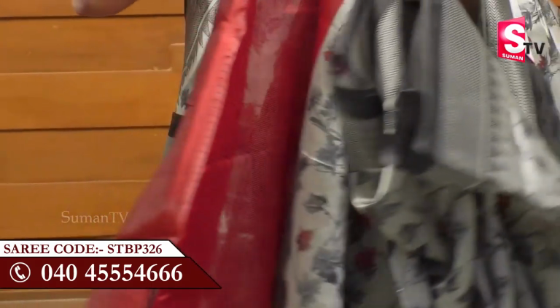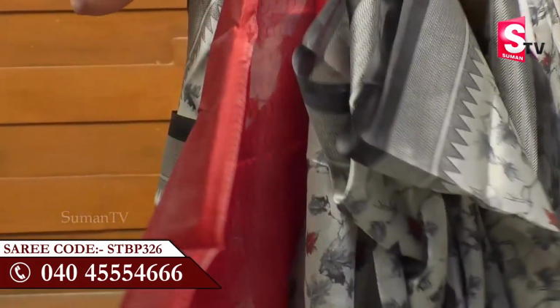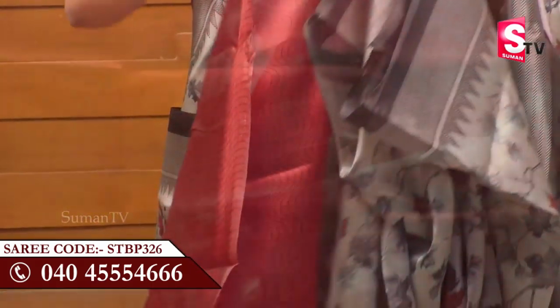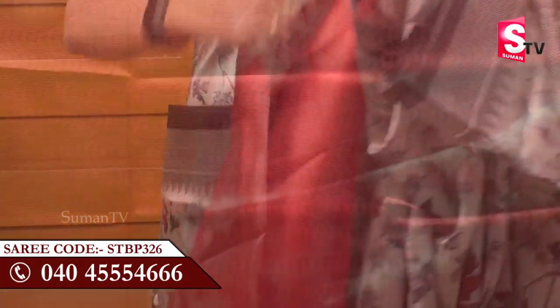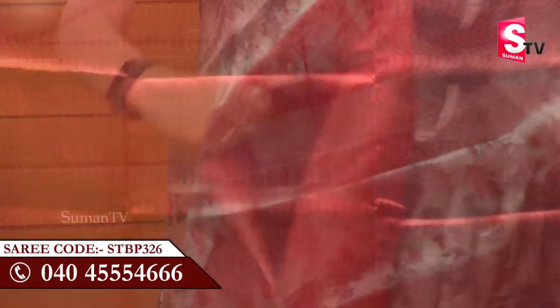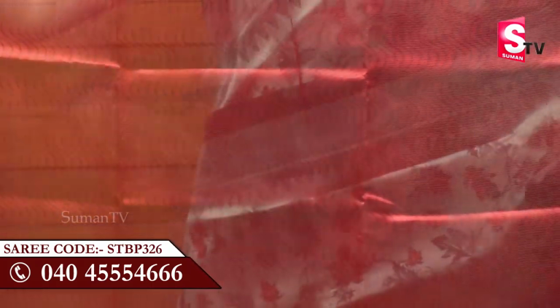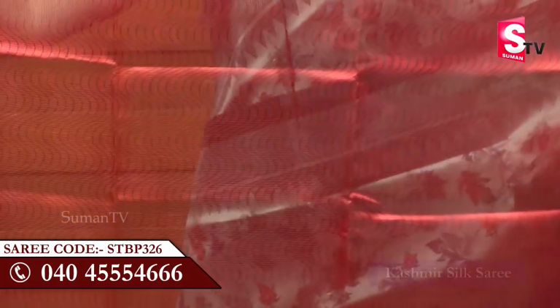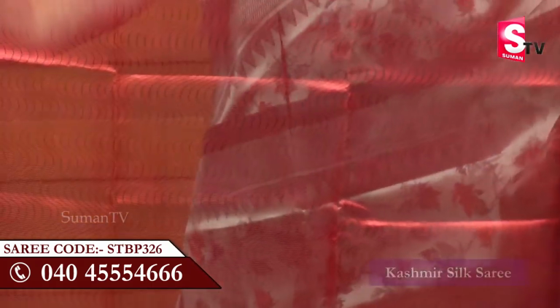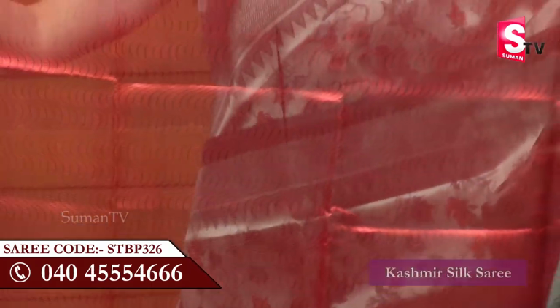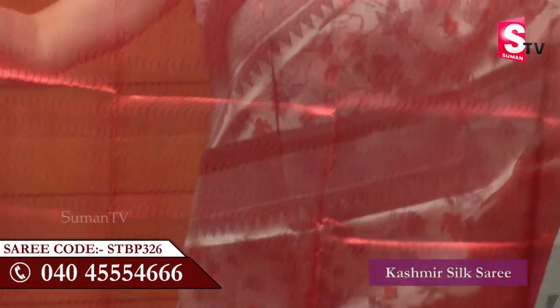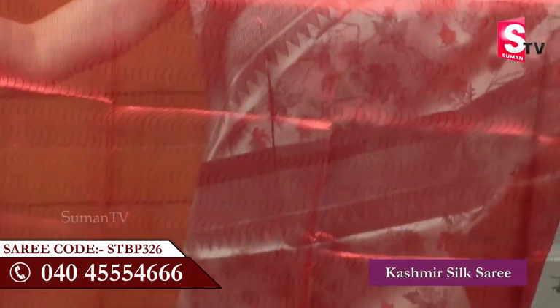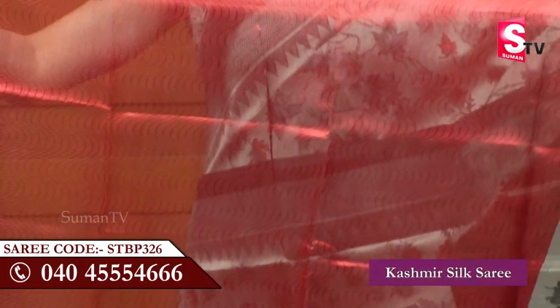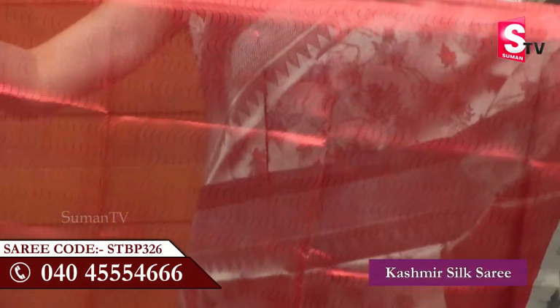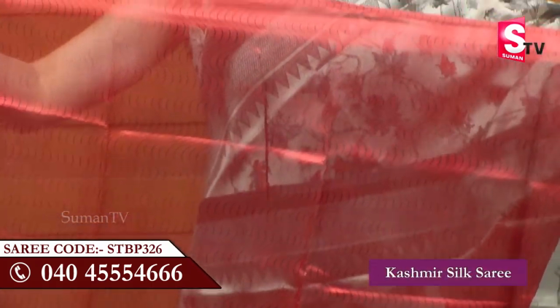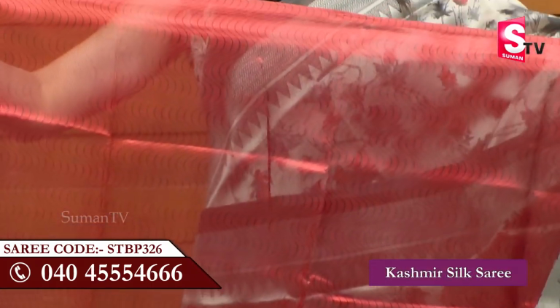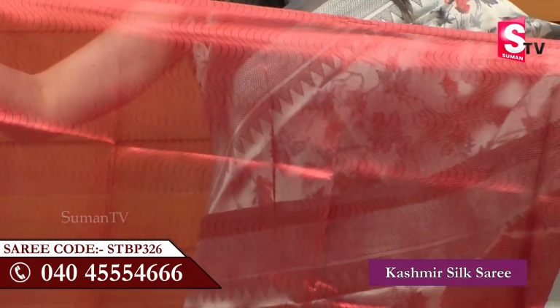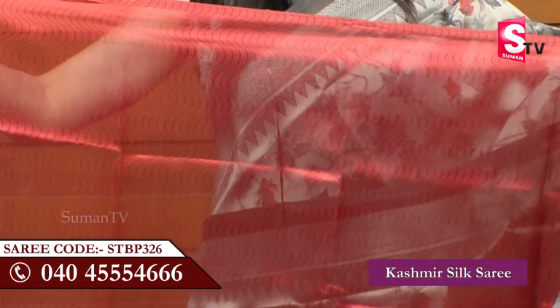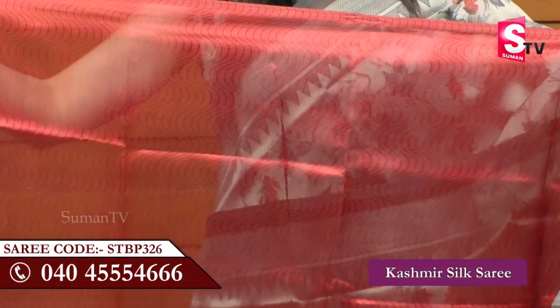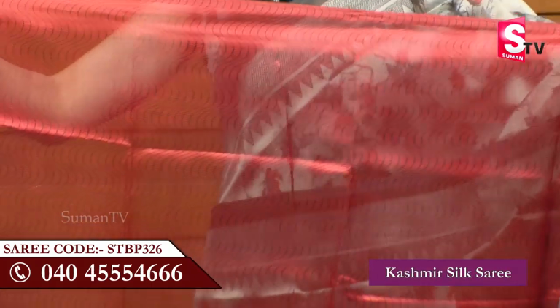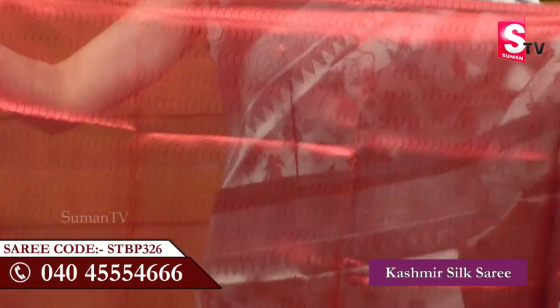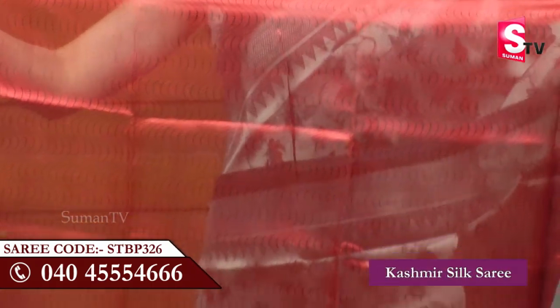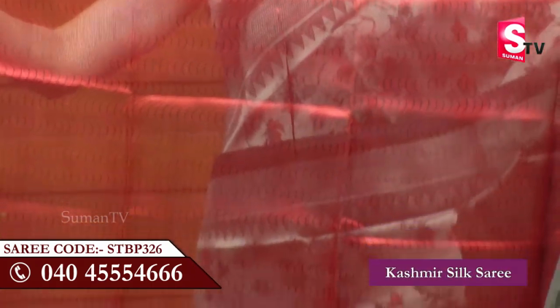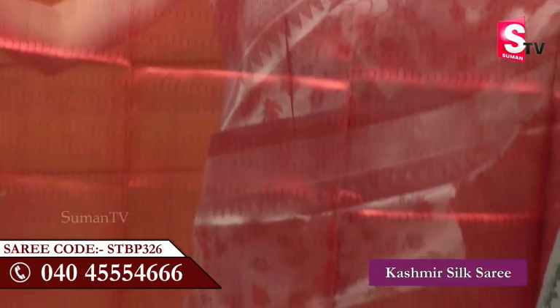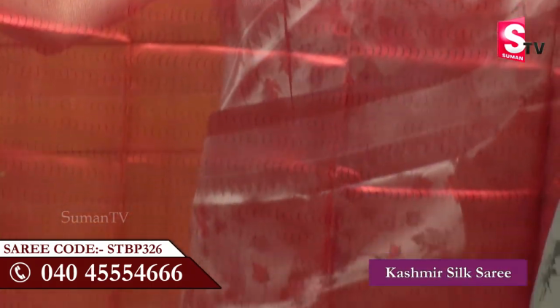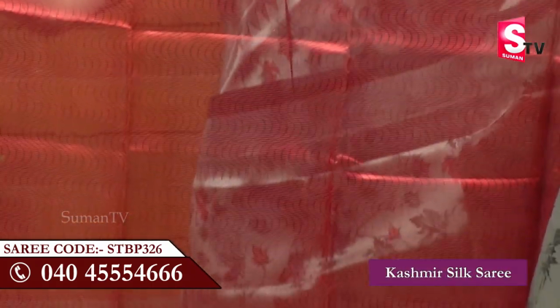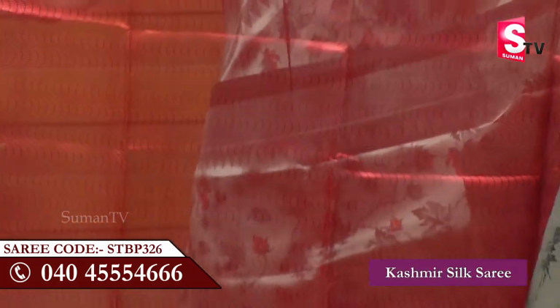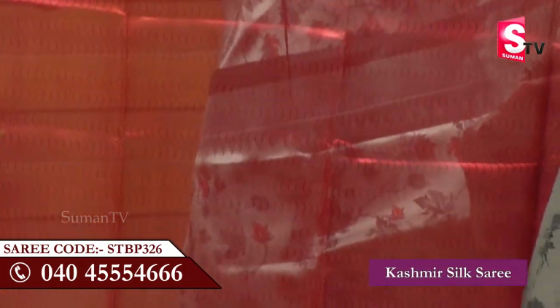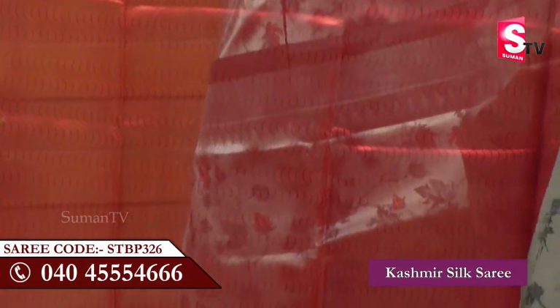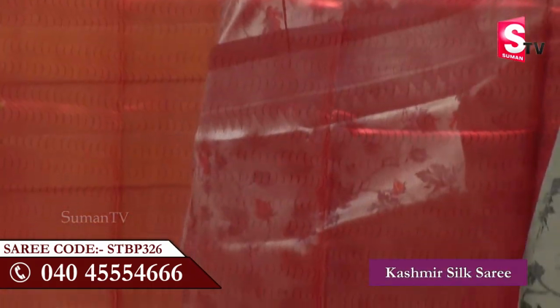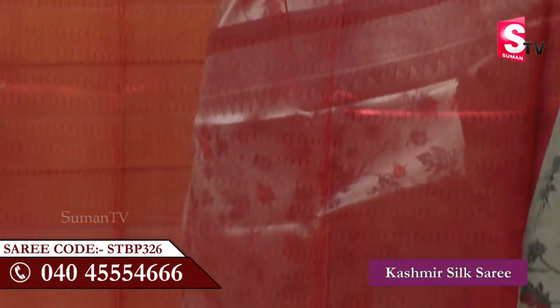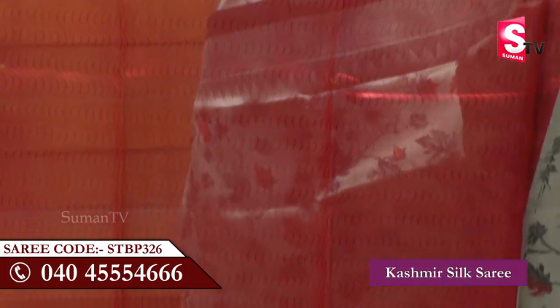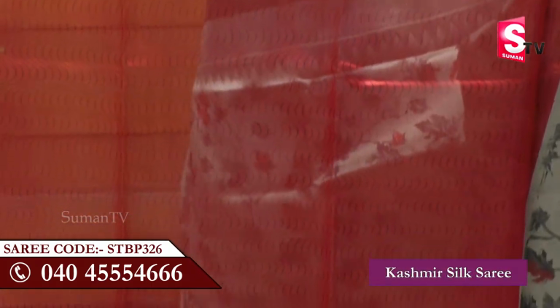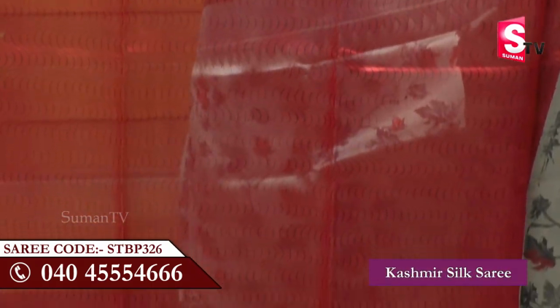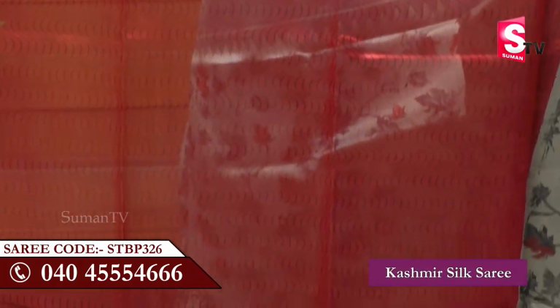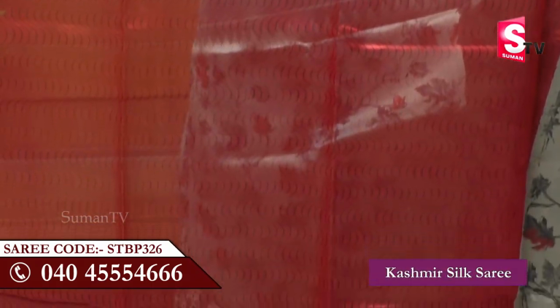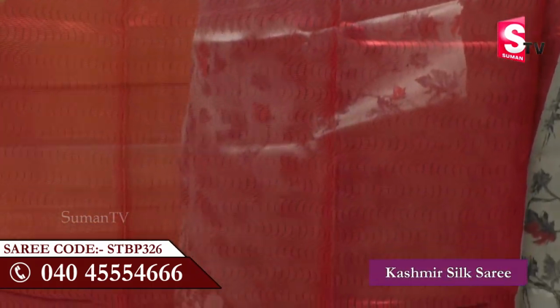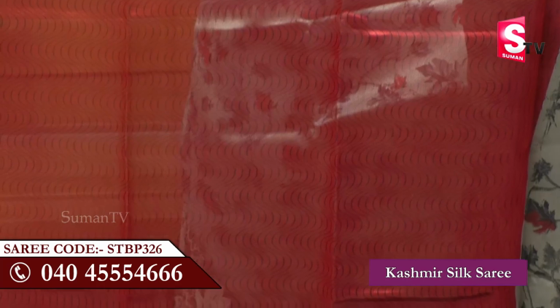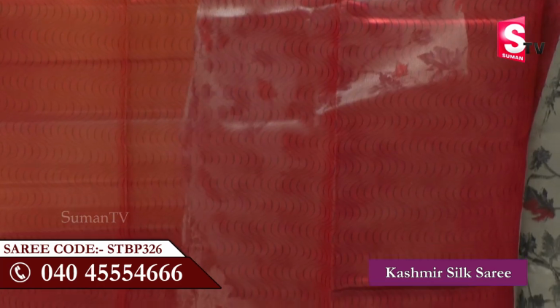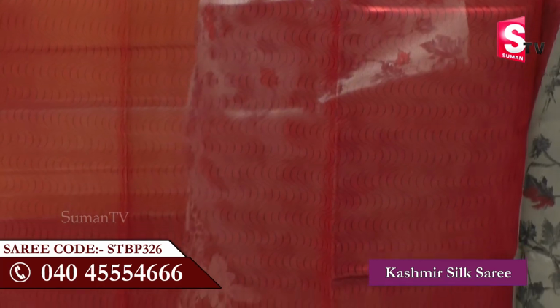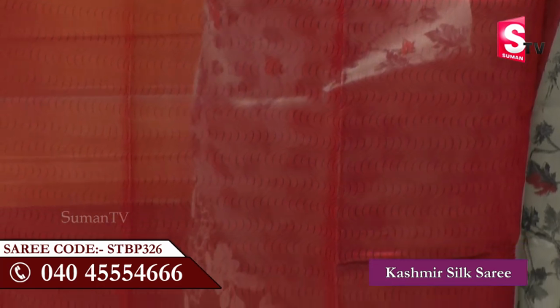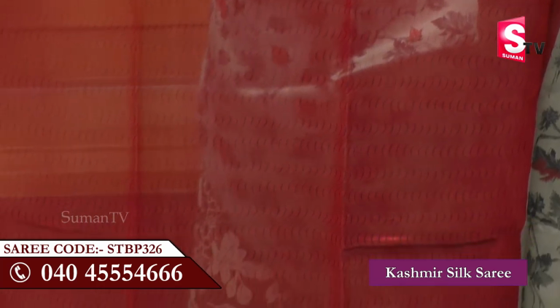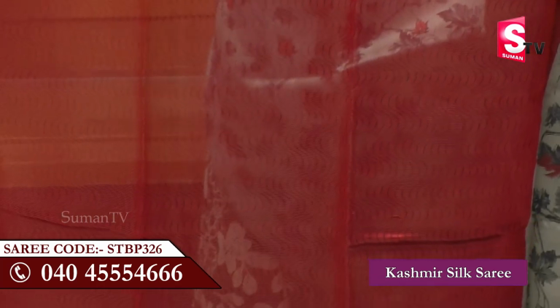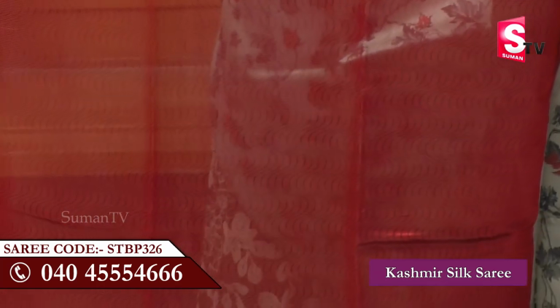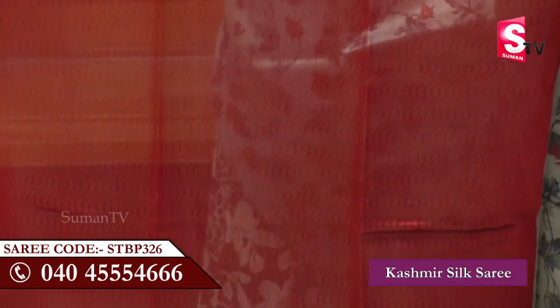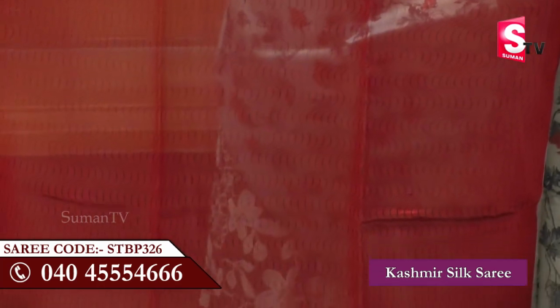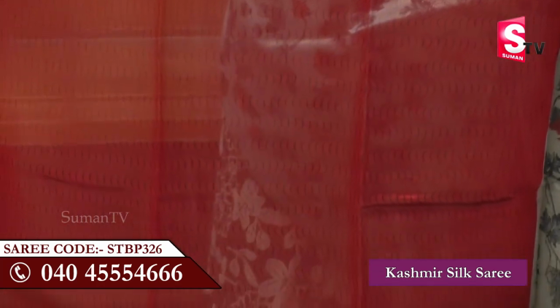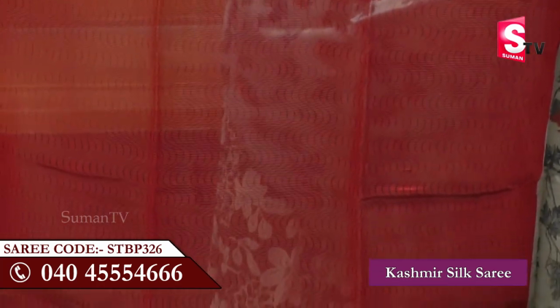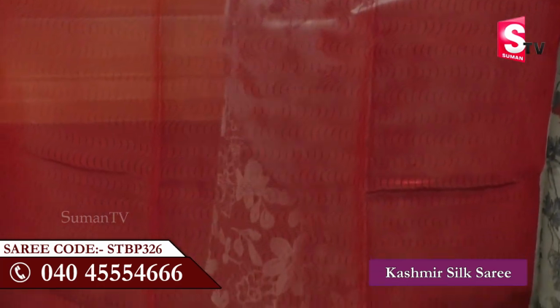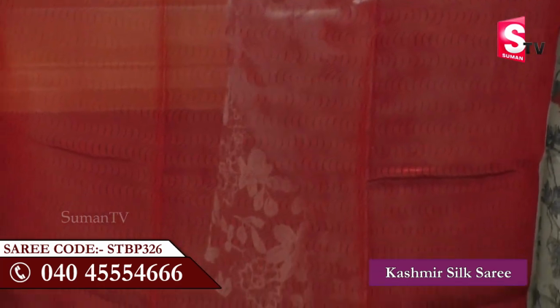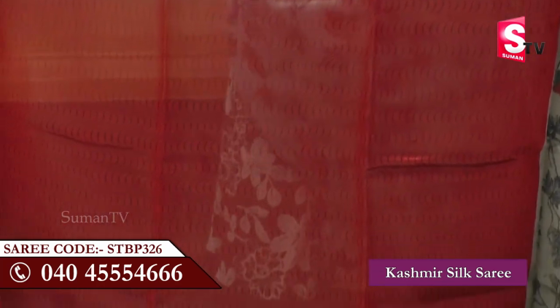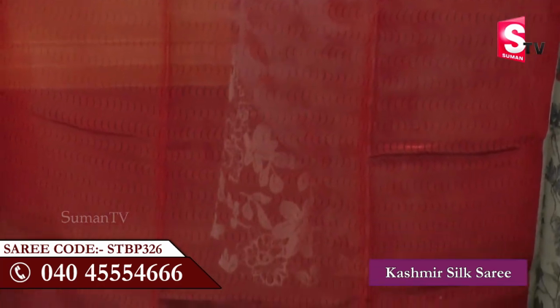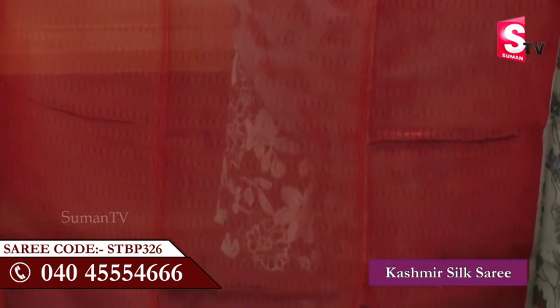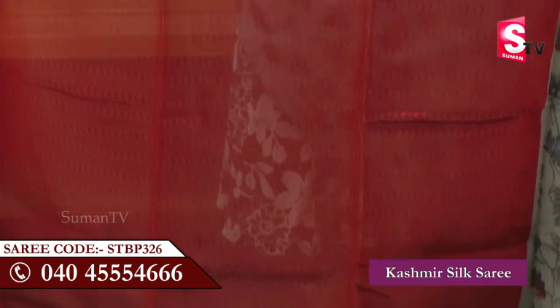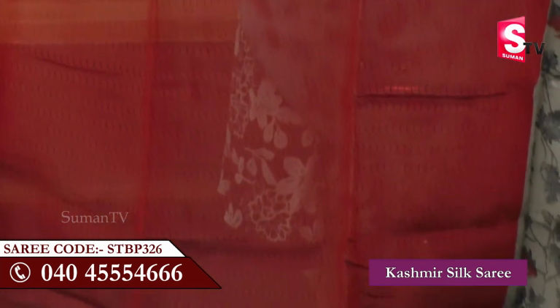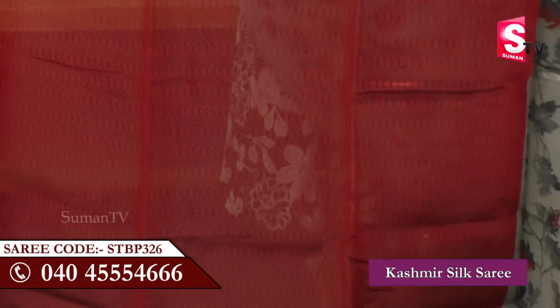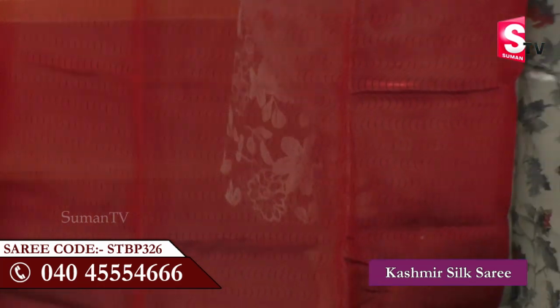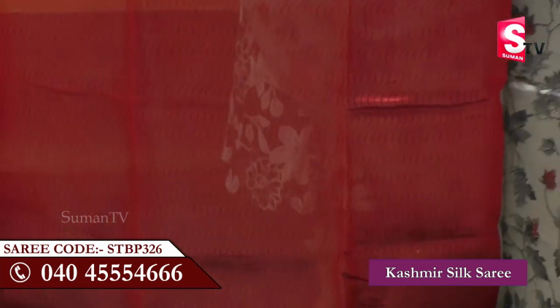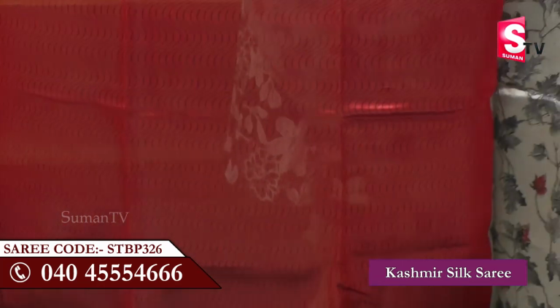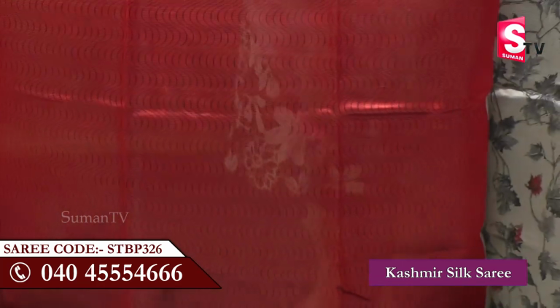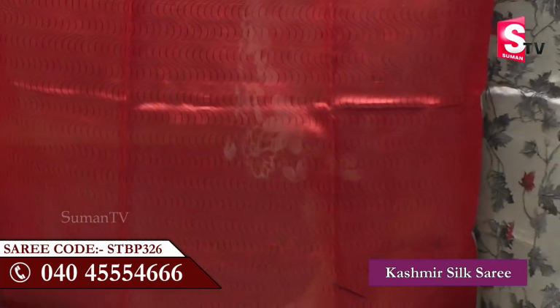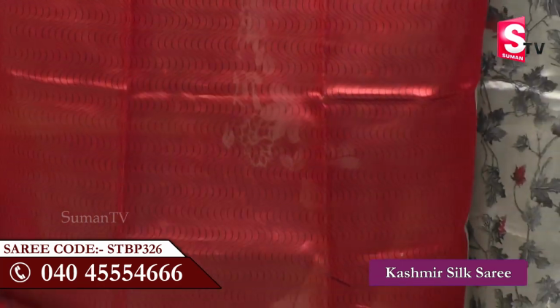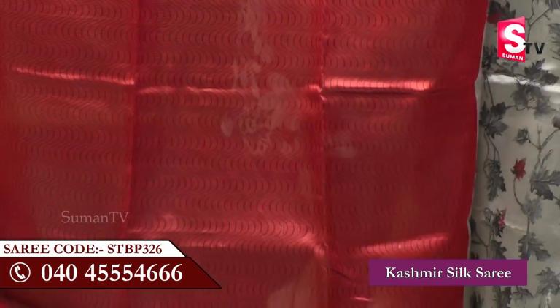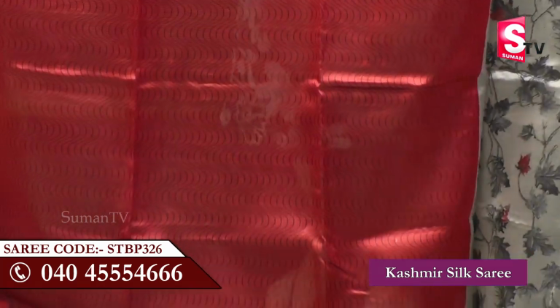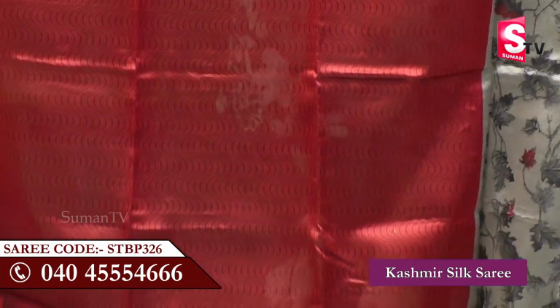For the blouse piece, the gray color is a combination of black and red color, so I will choose a red color blouse.